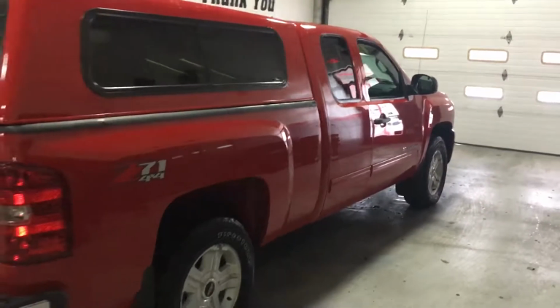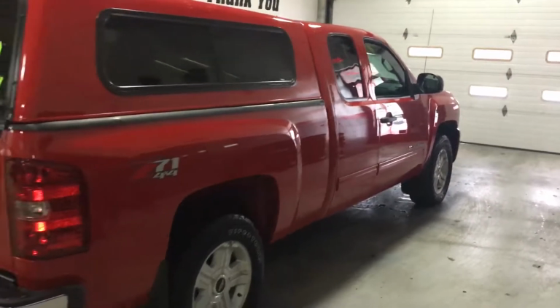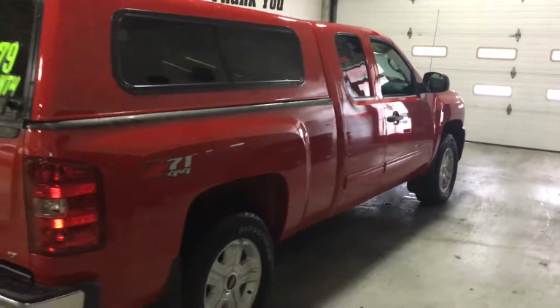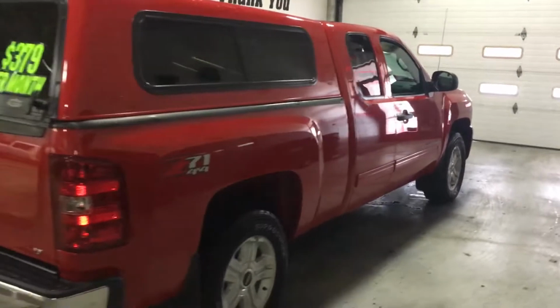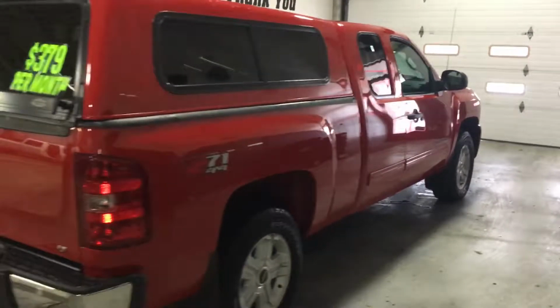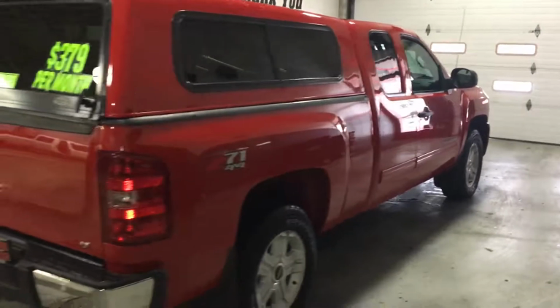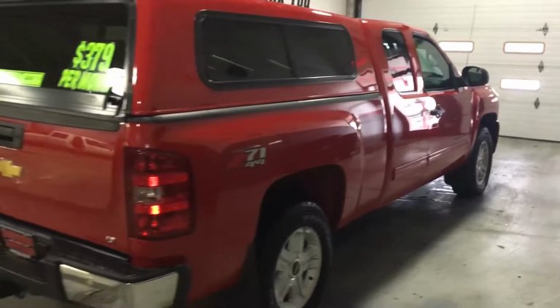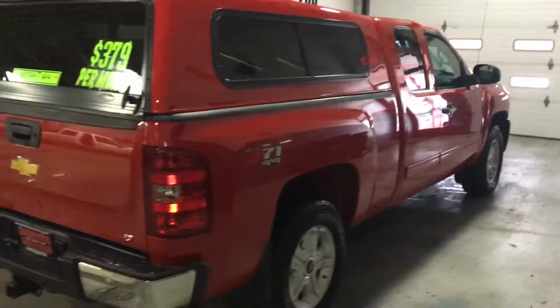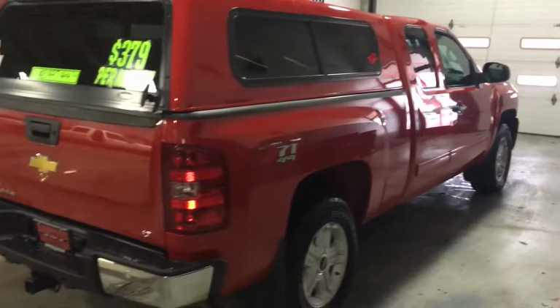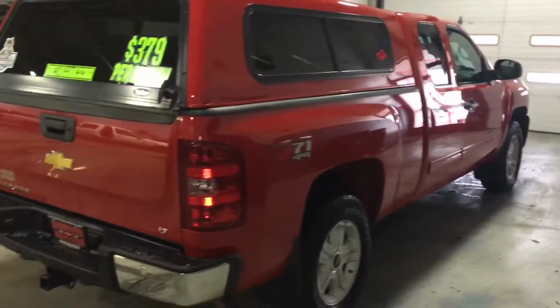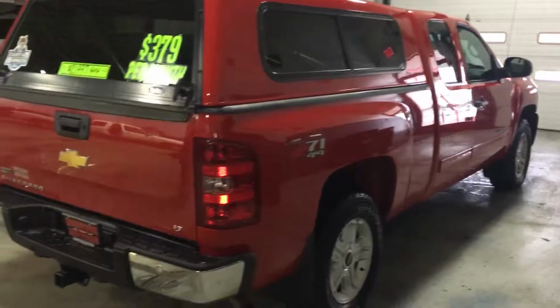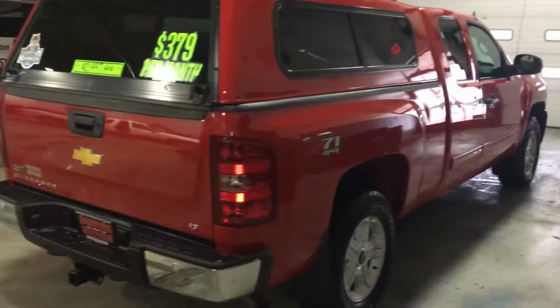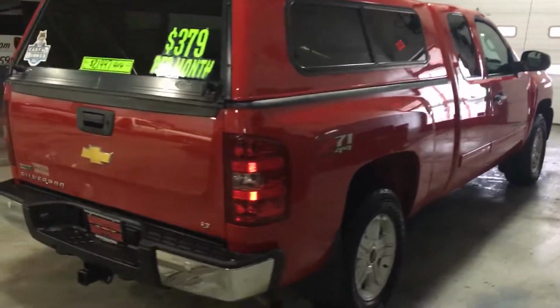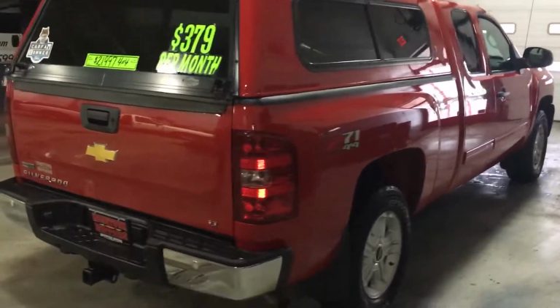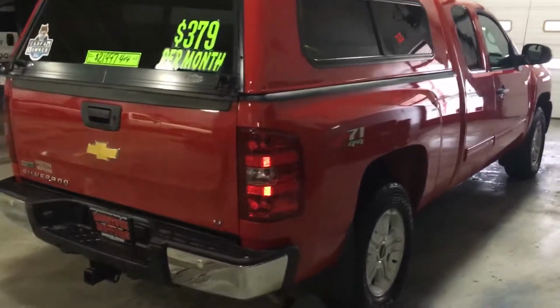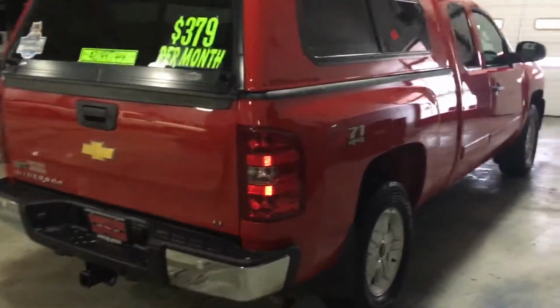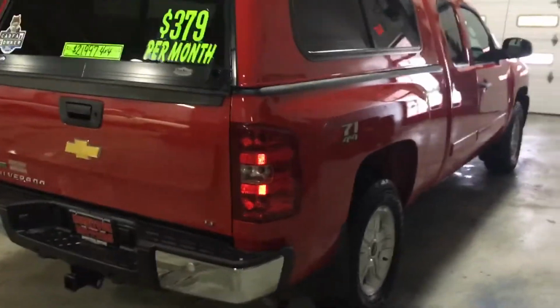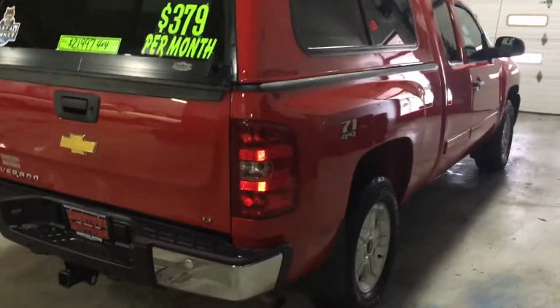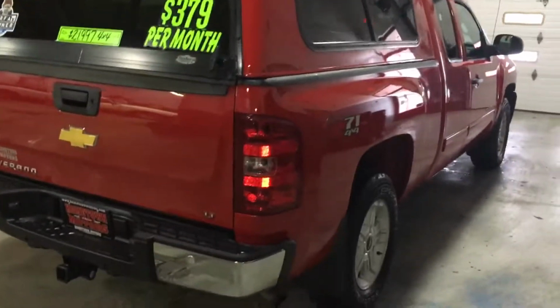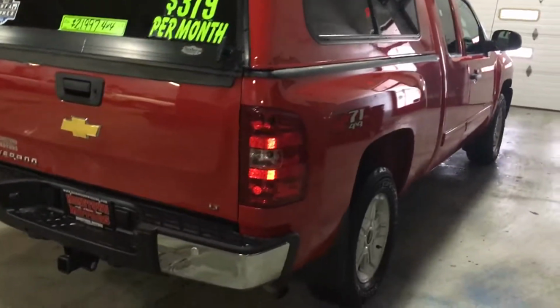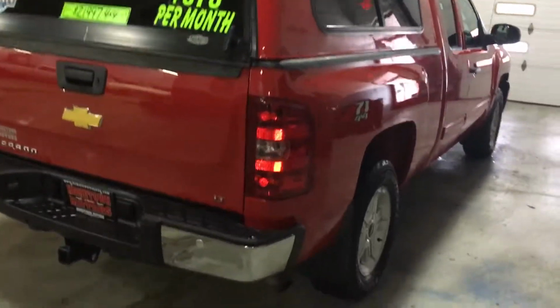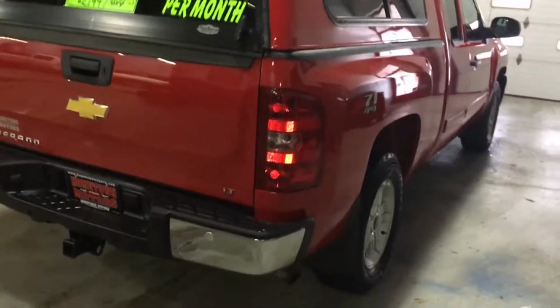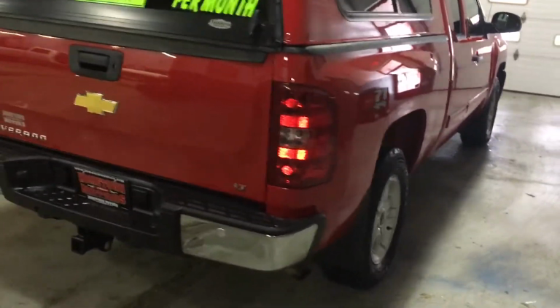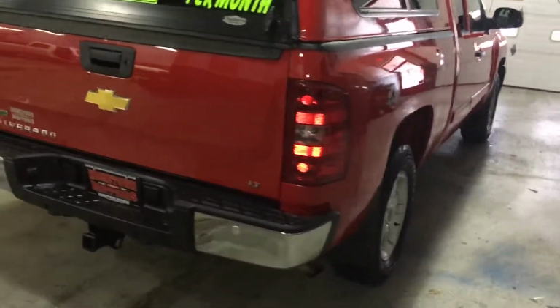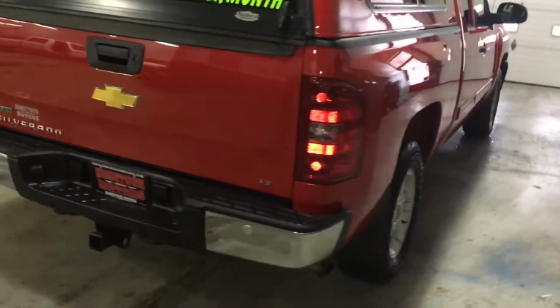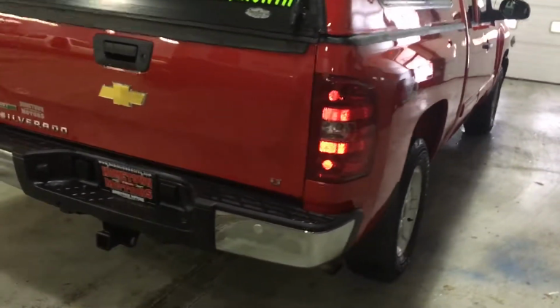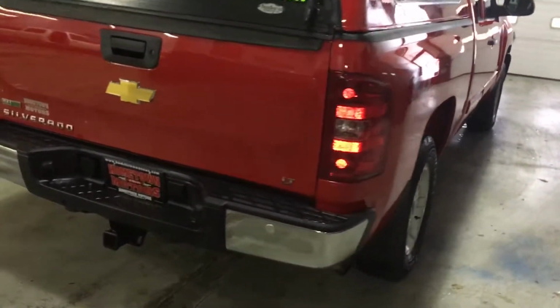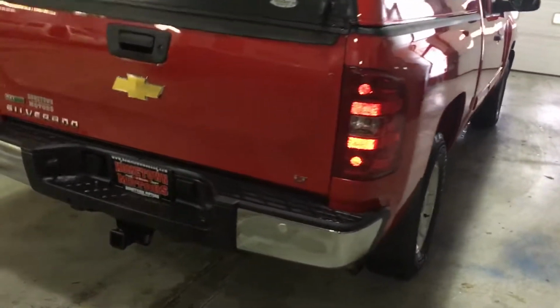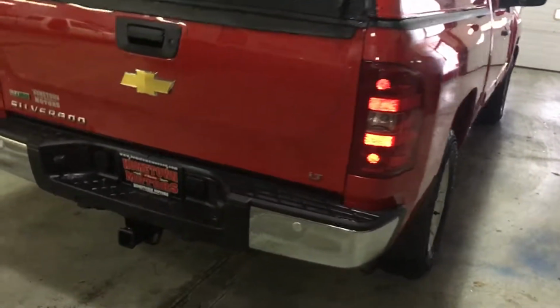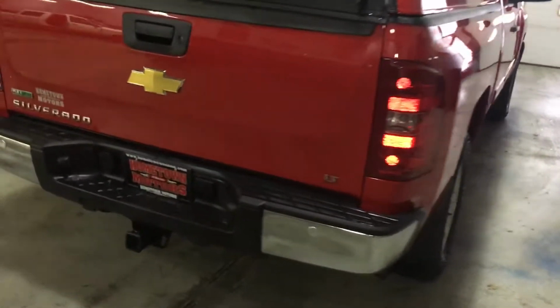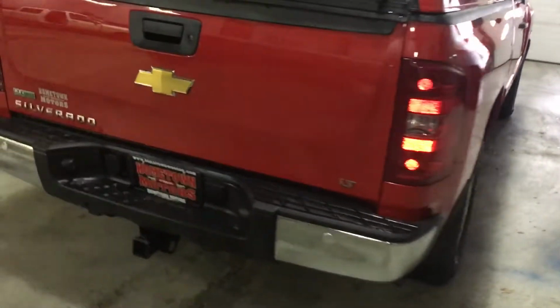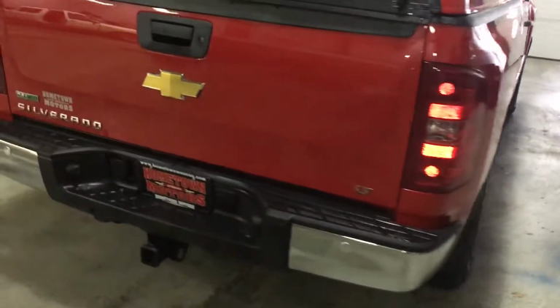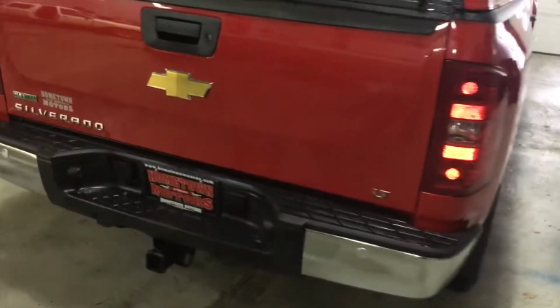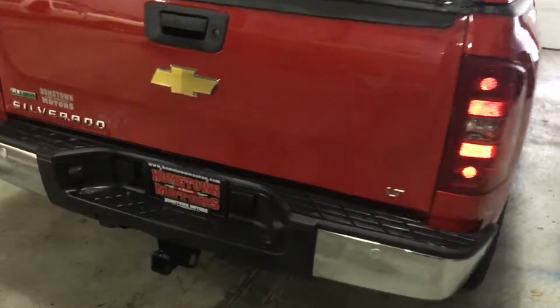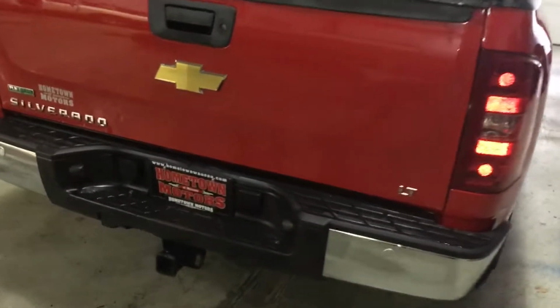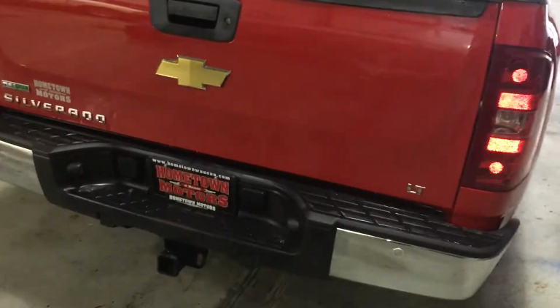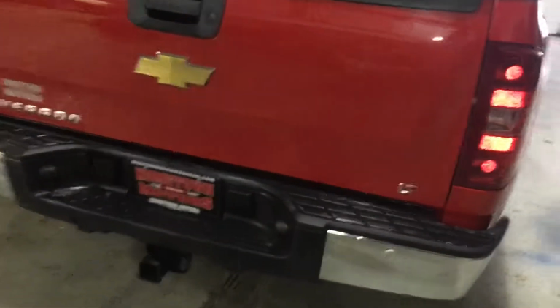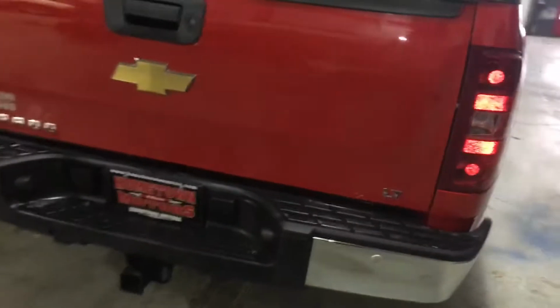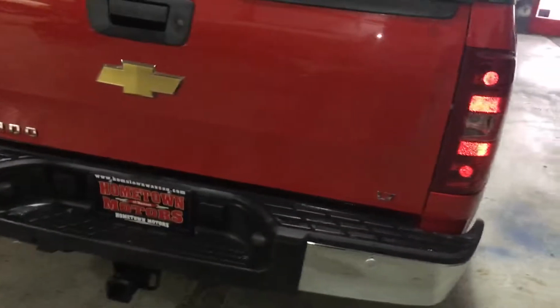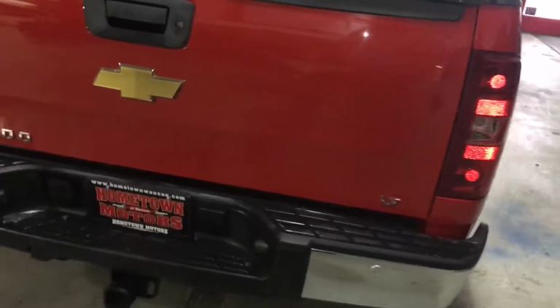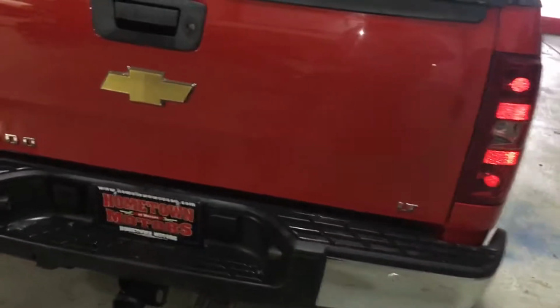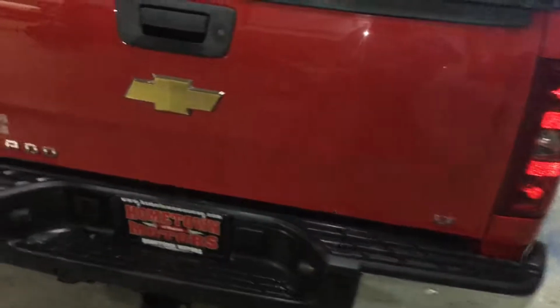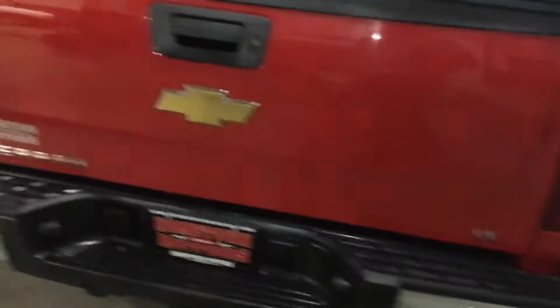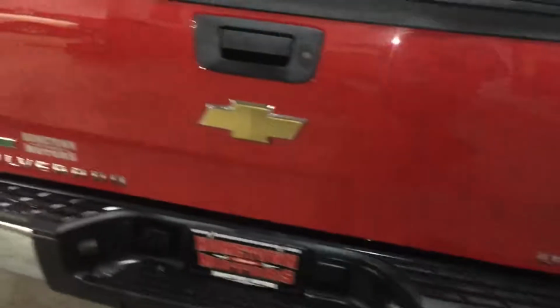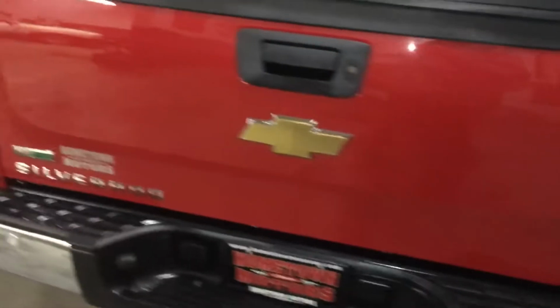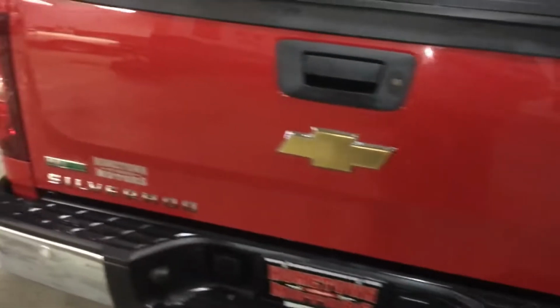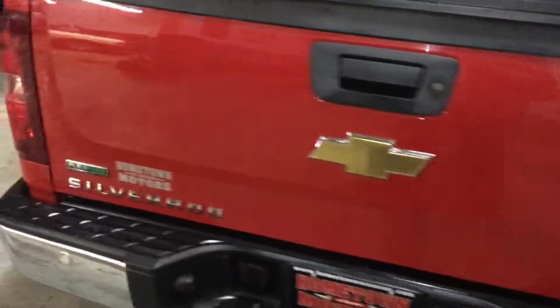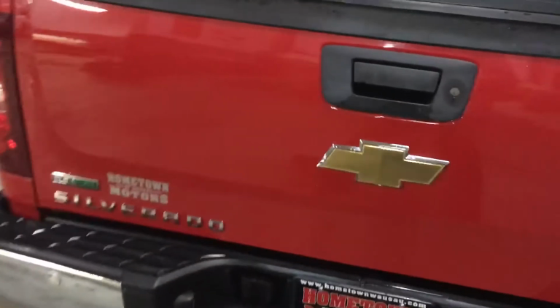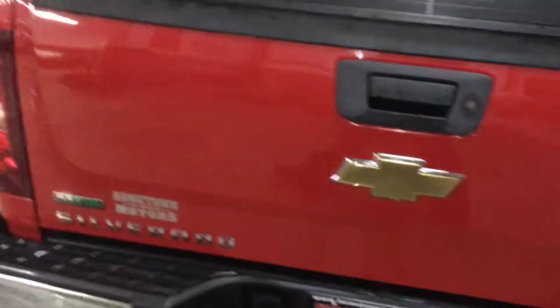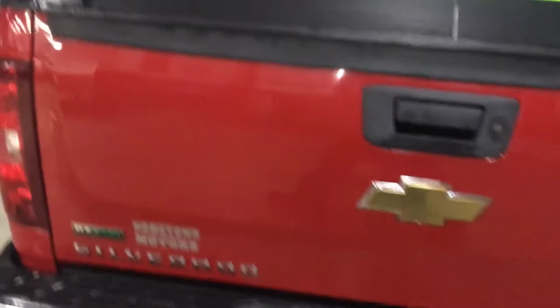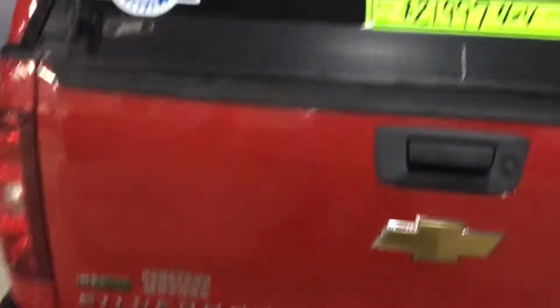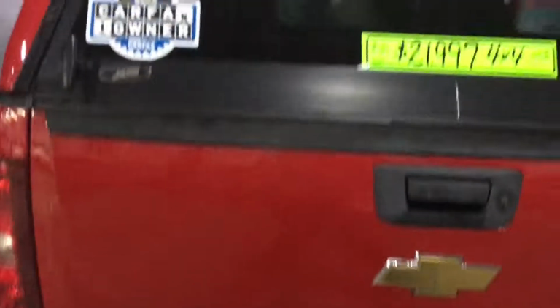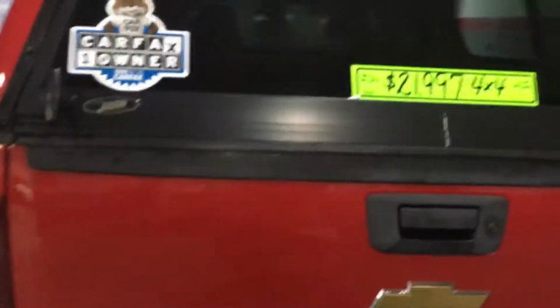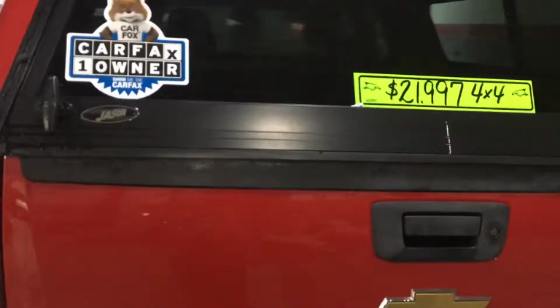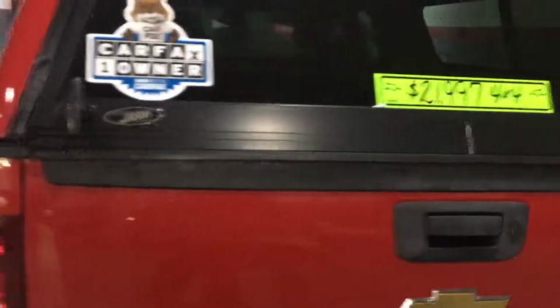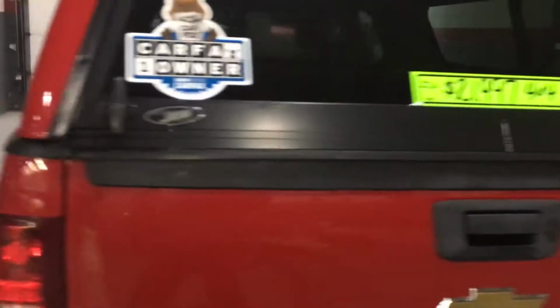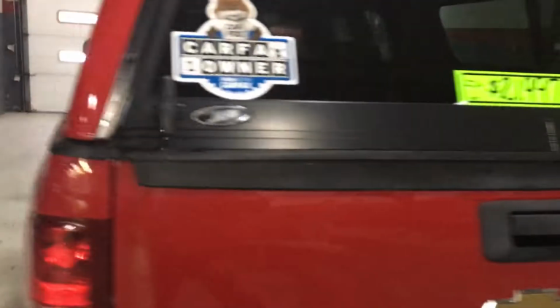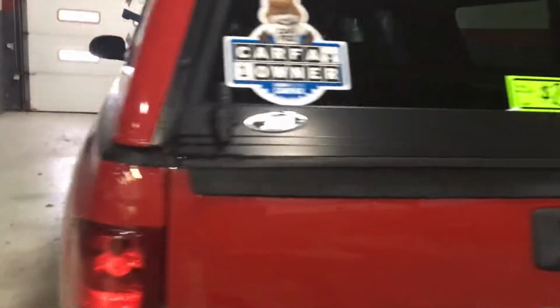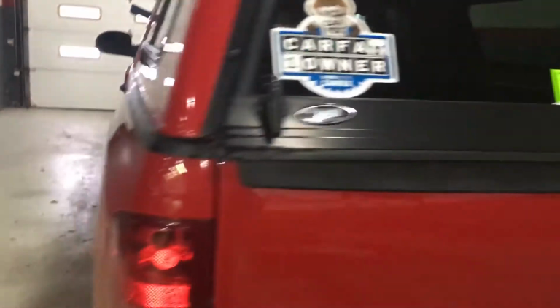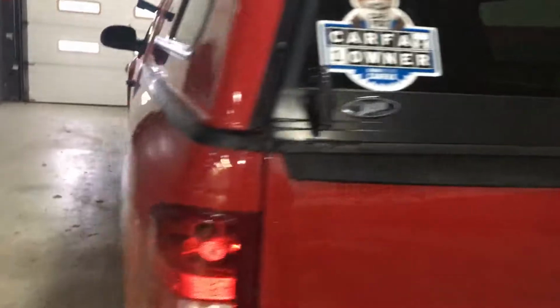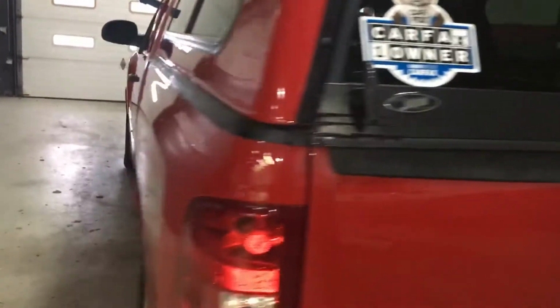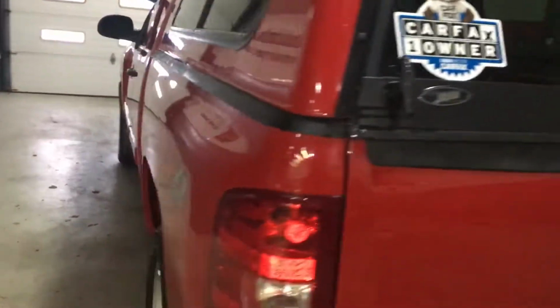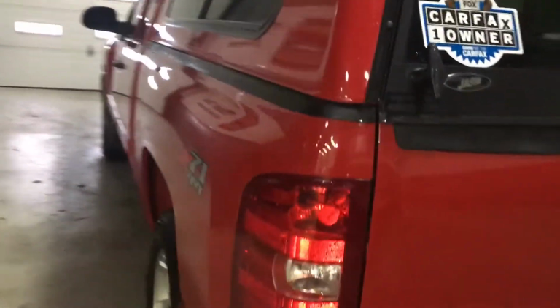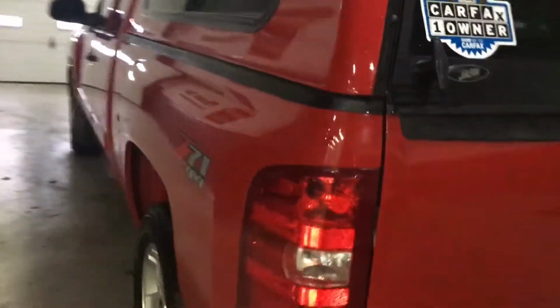There's no dents, no scratches, no damage. It has rear parking assist and a locking tailgate.